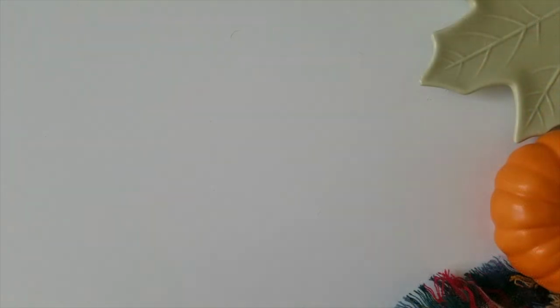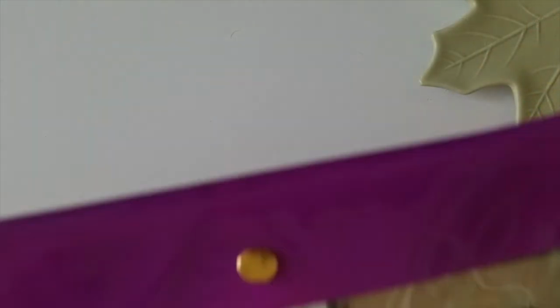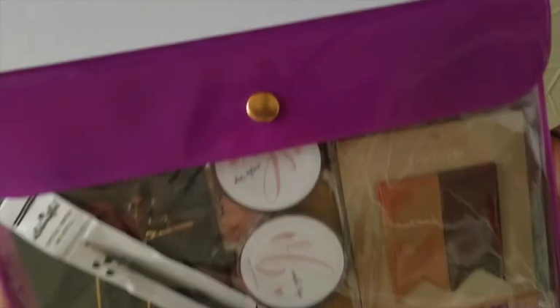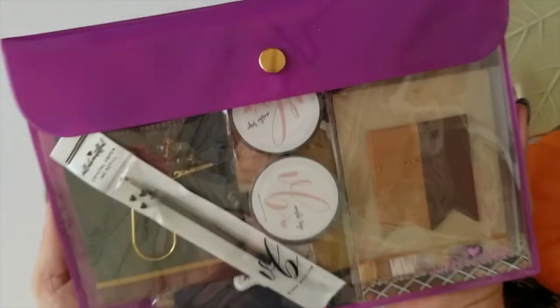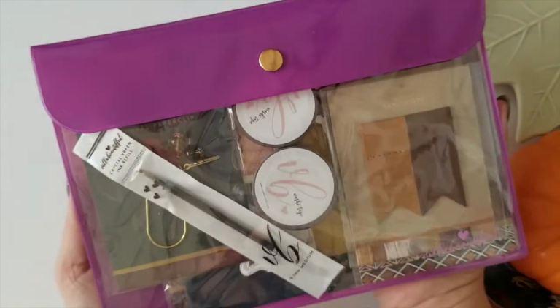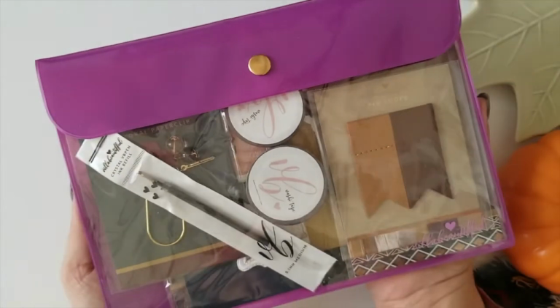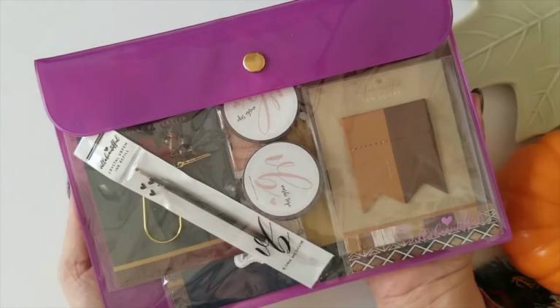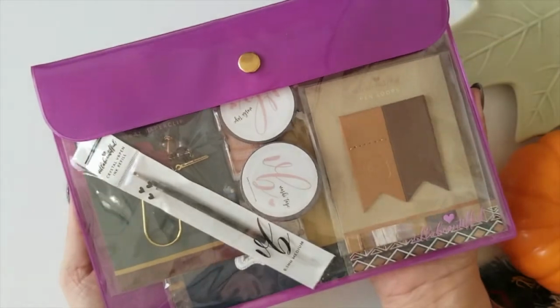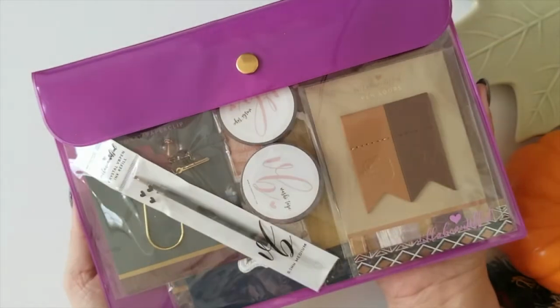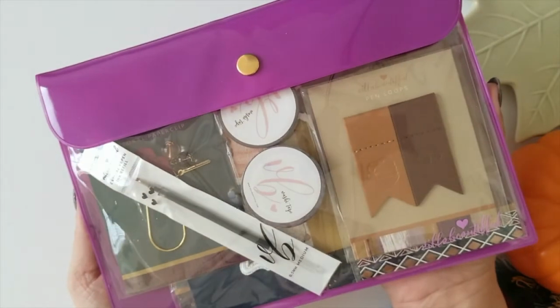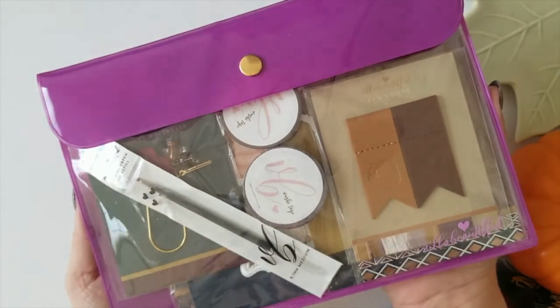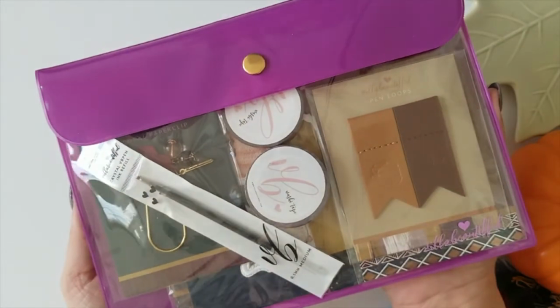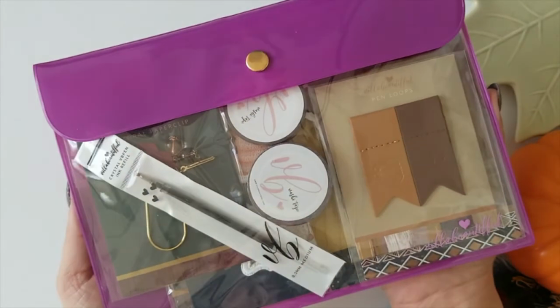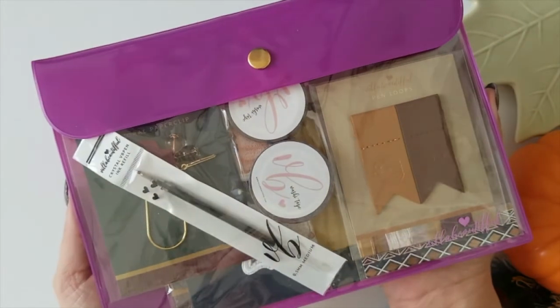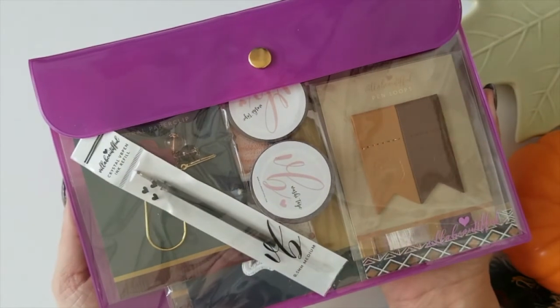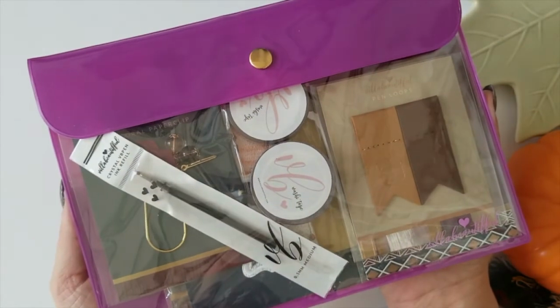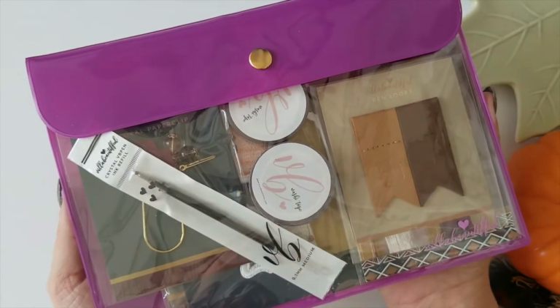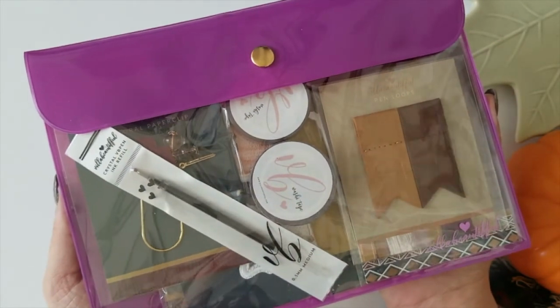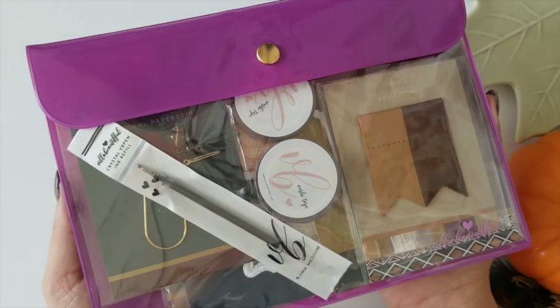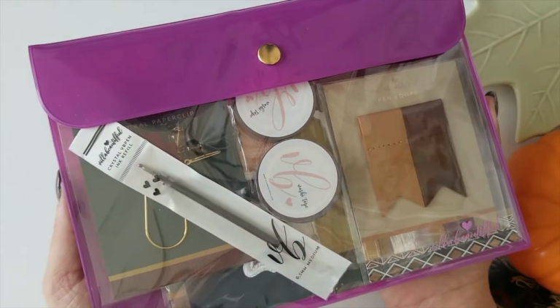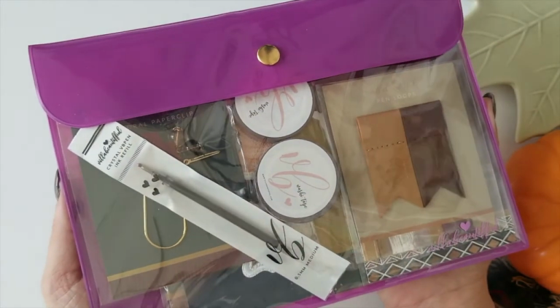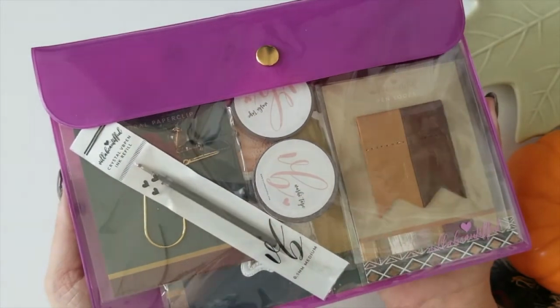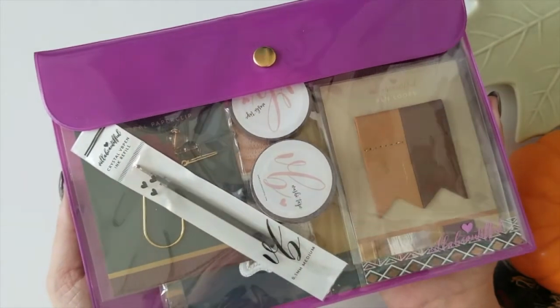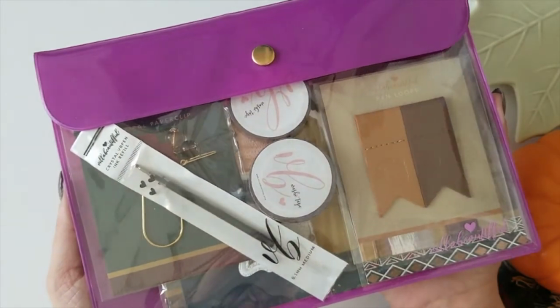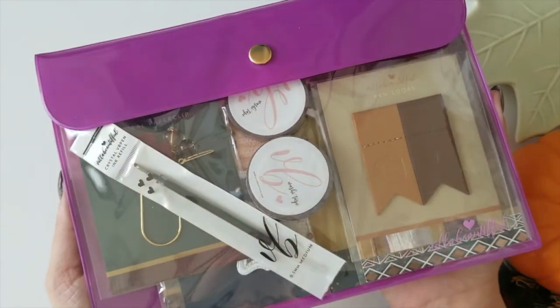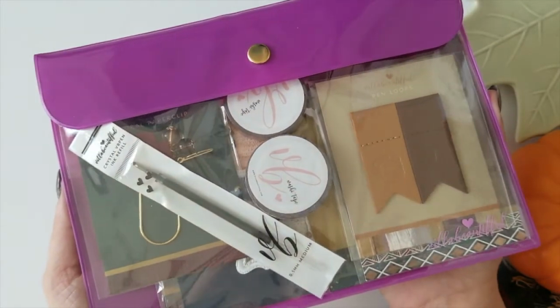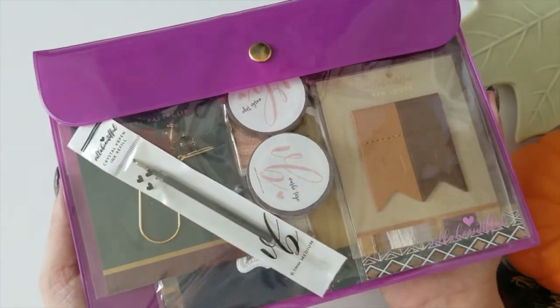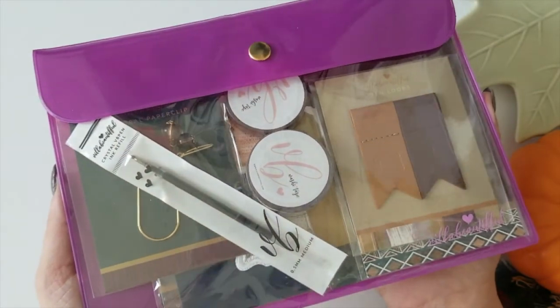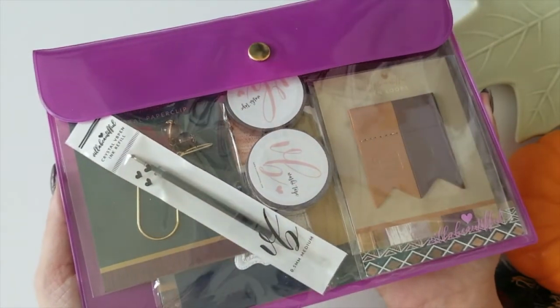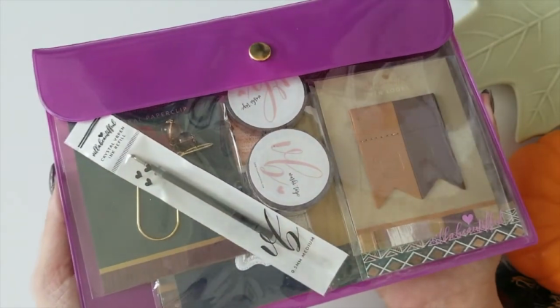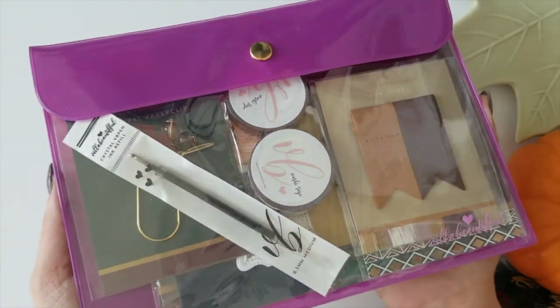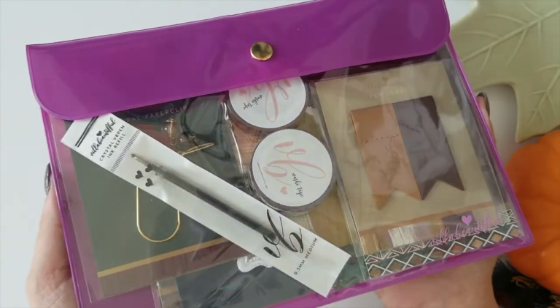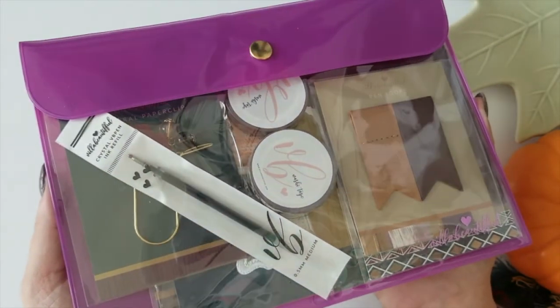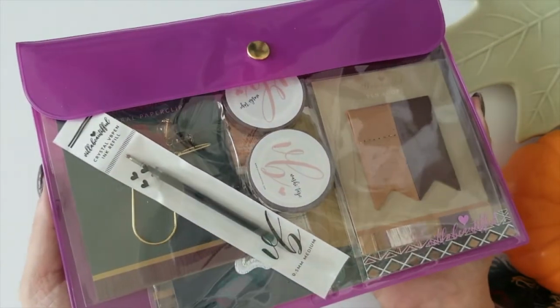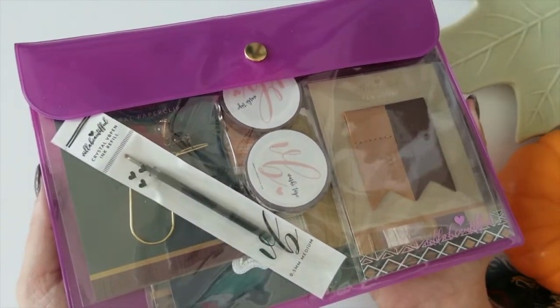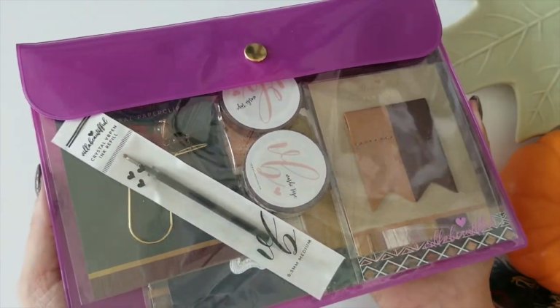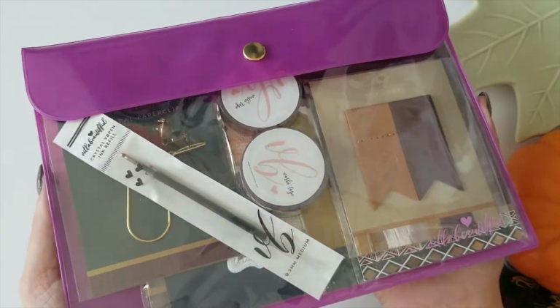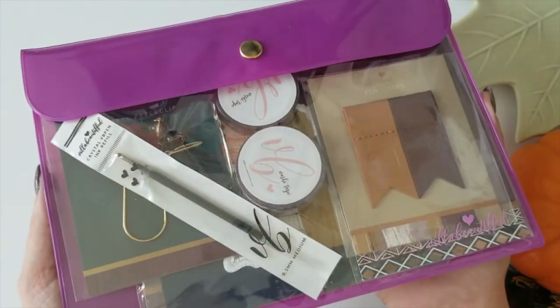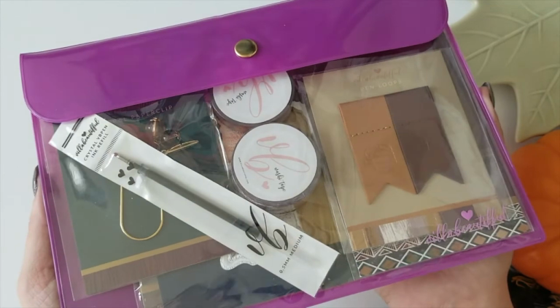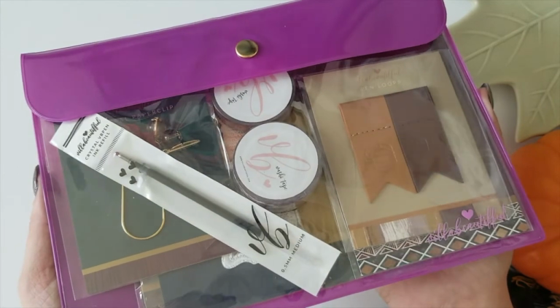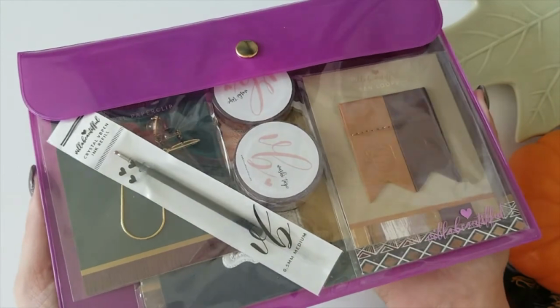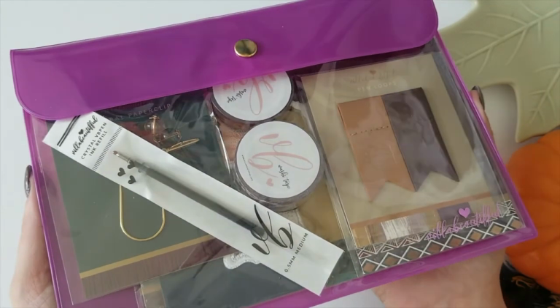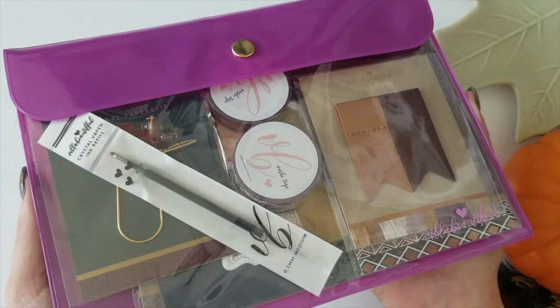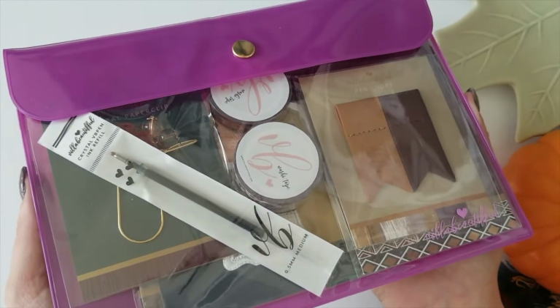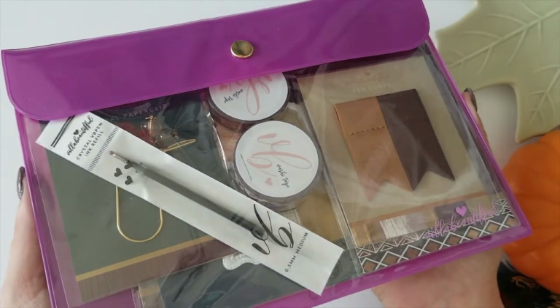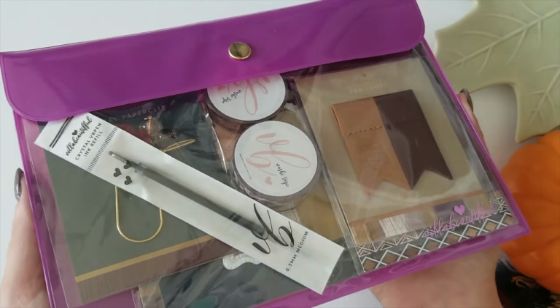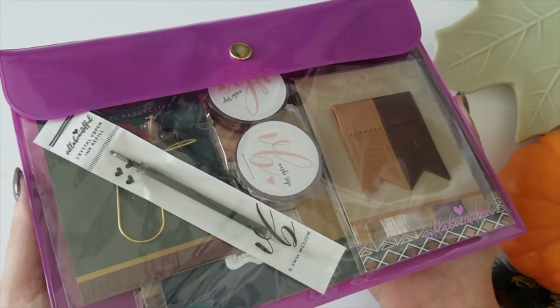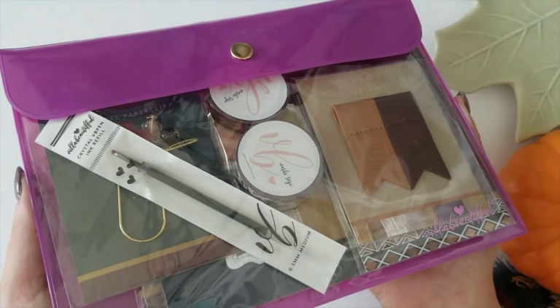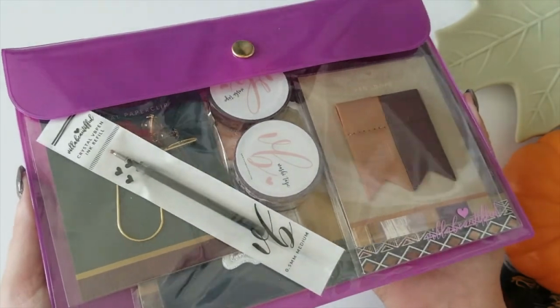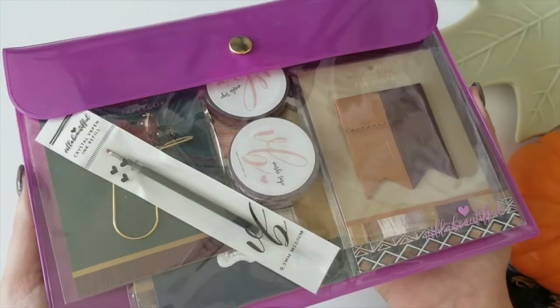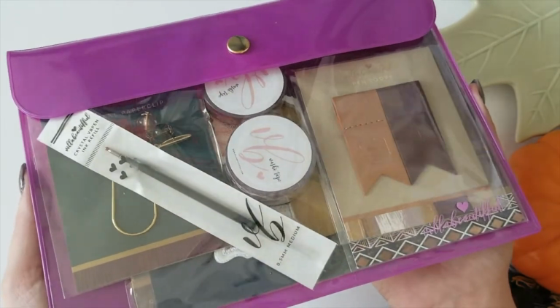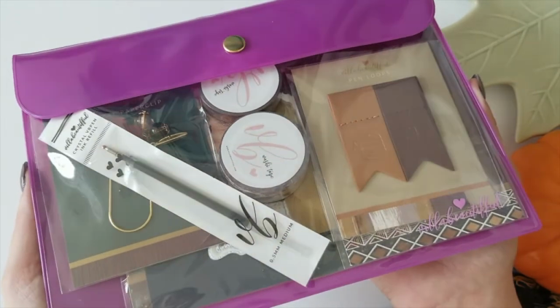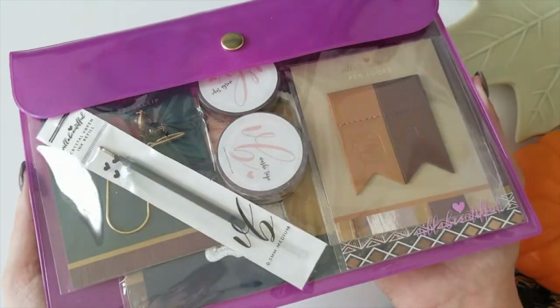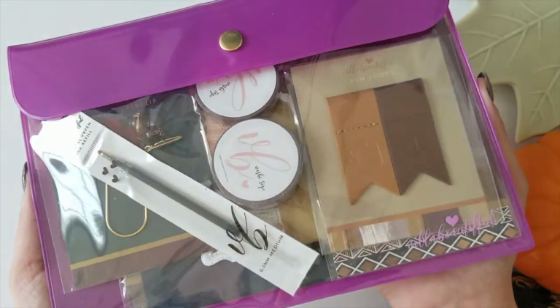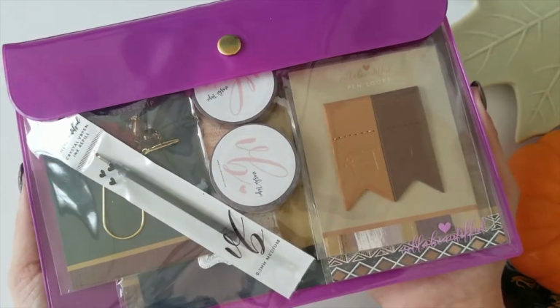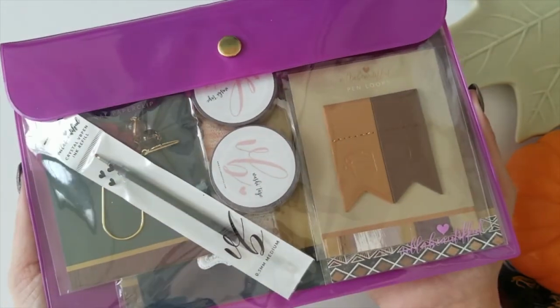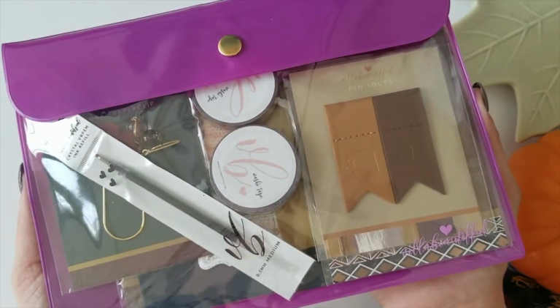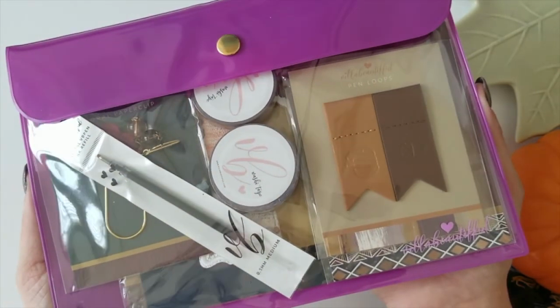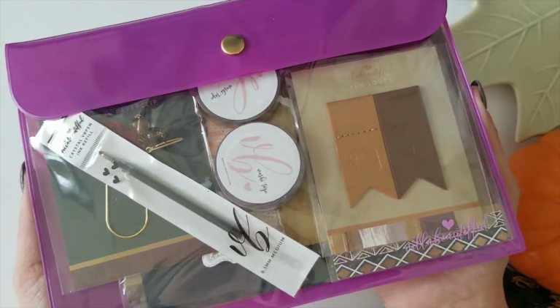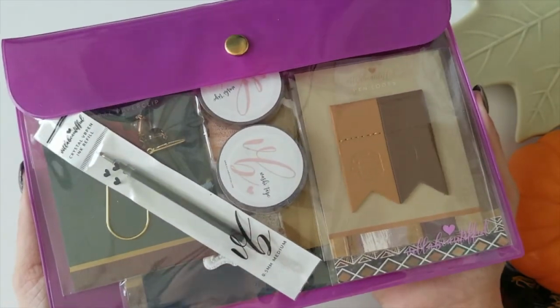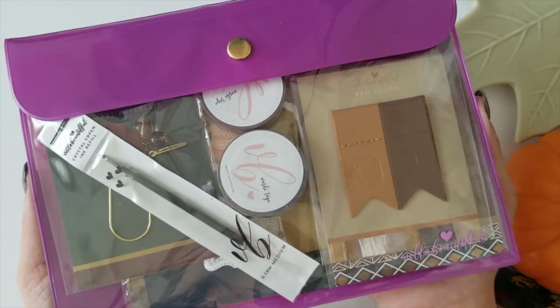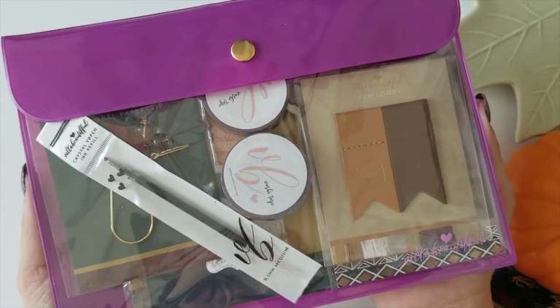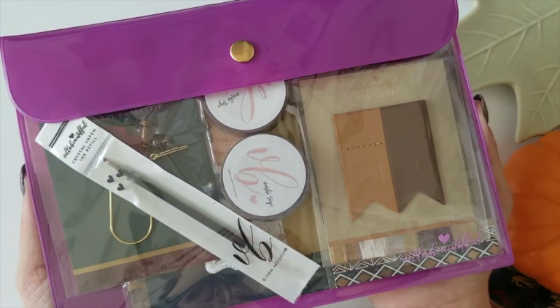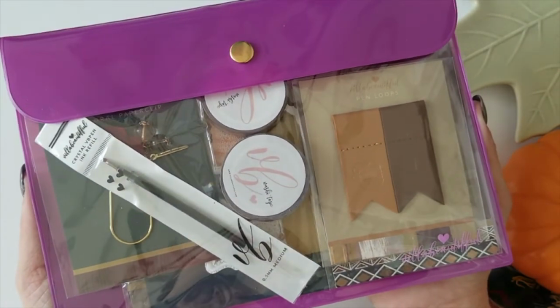Hey everybody, Aidy Jackson 330 here, and today I'm going to be unboxing the beautiful October Villa Beautiful kit Soul & Spirit. So let's get started.